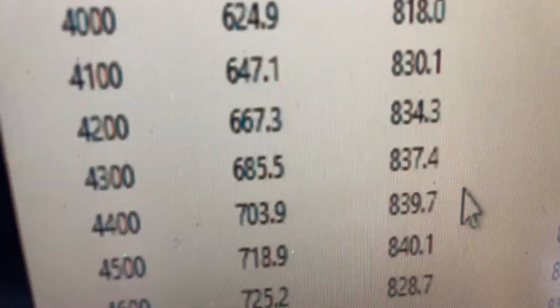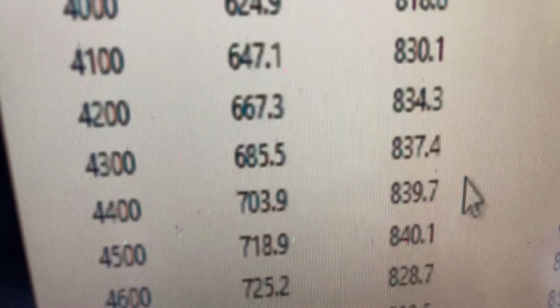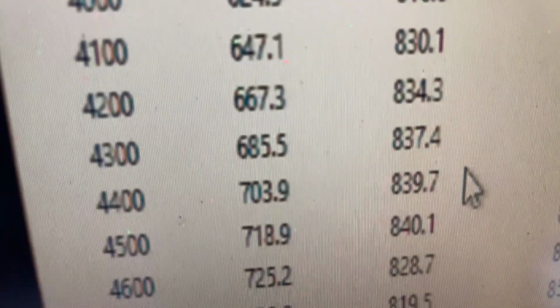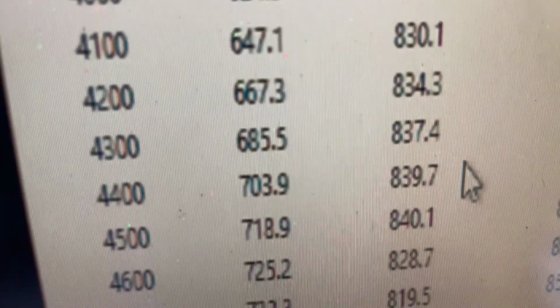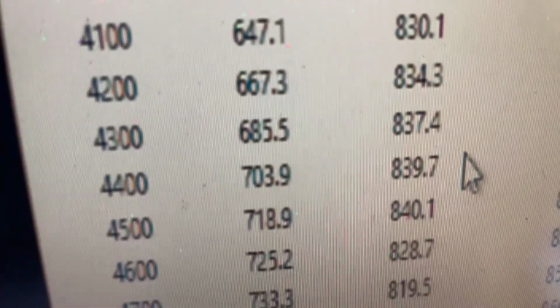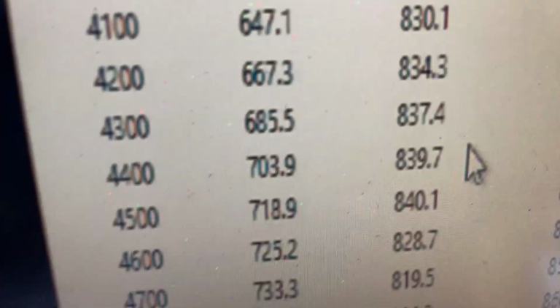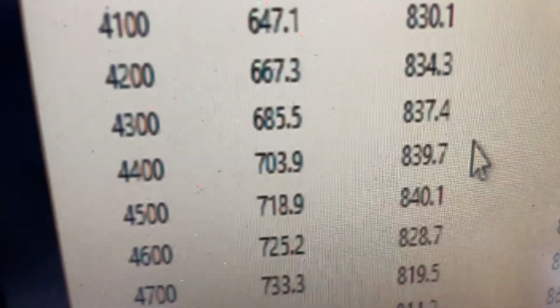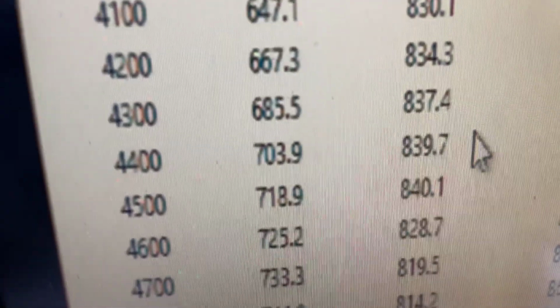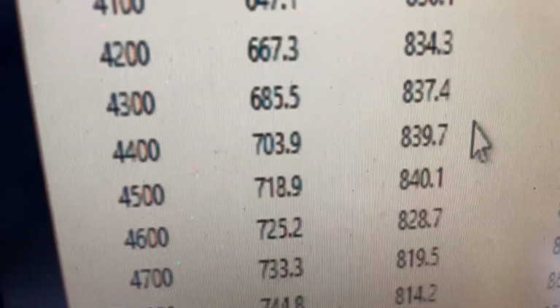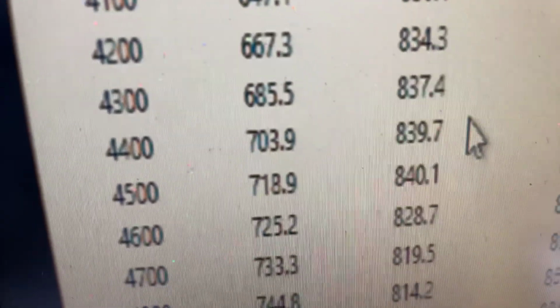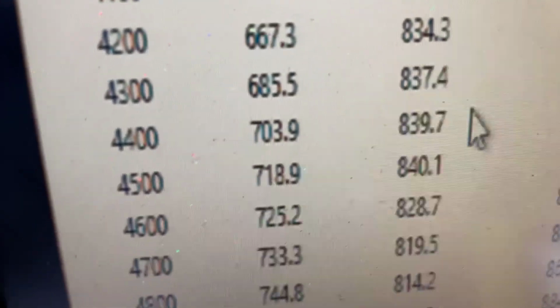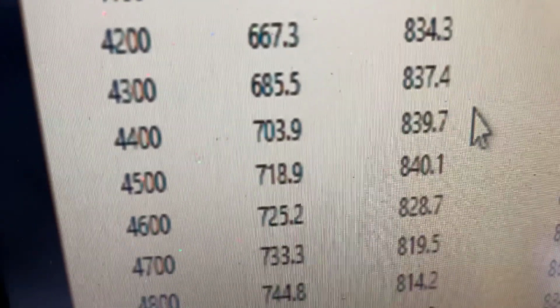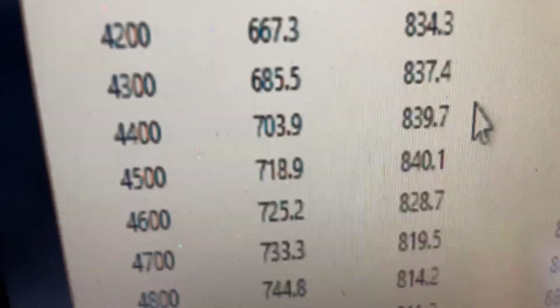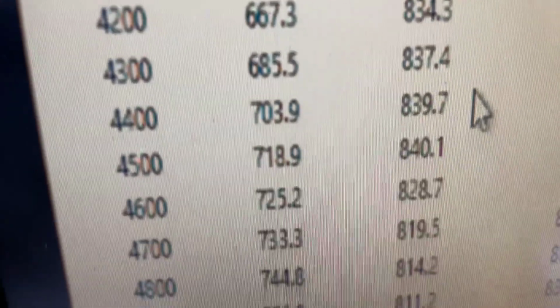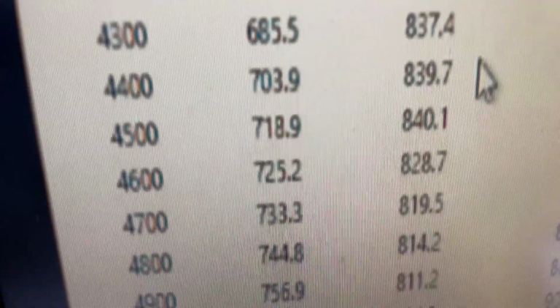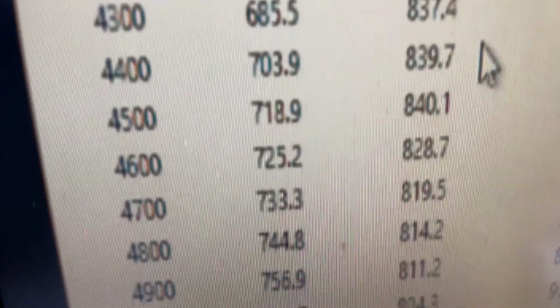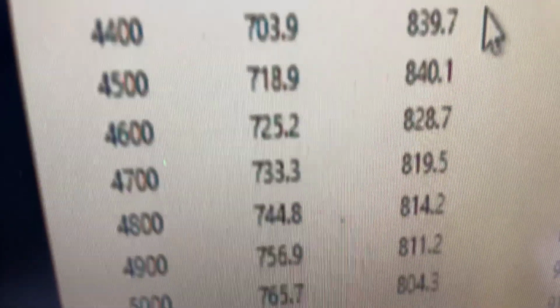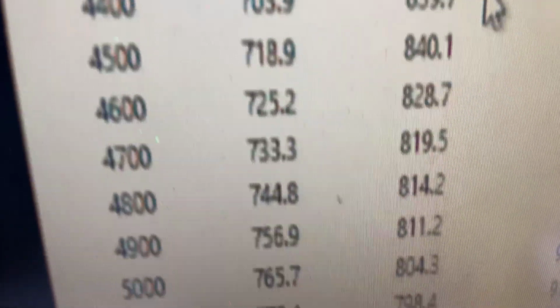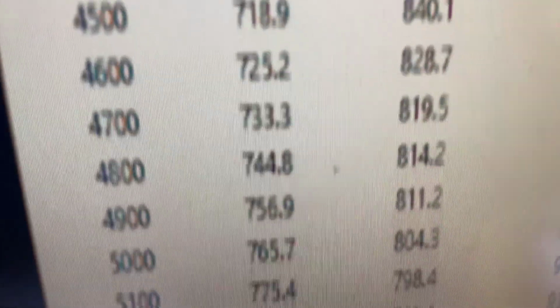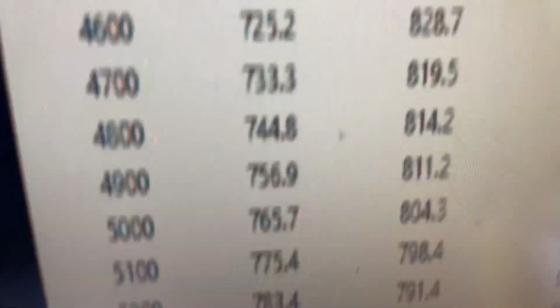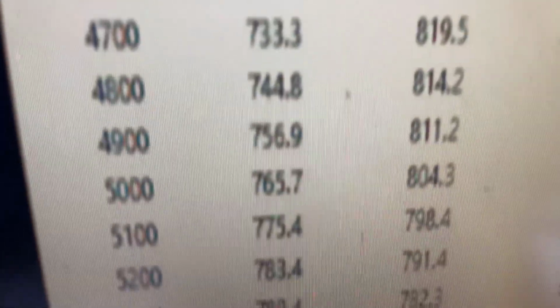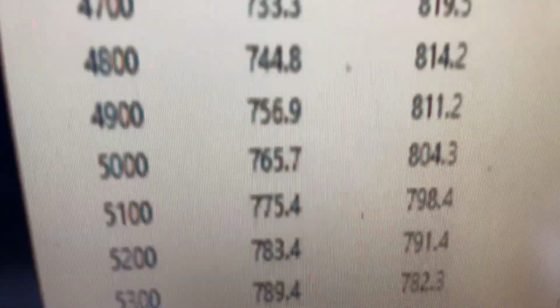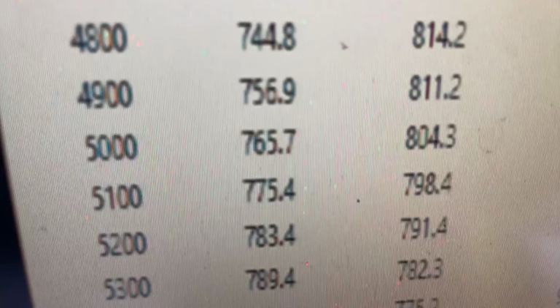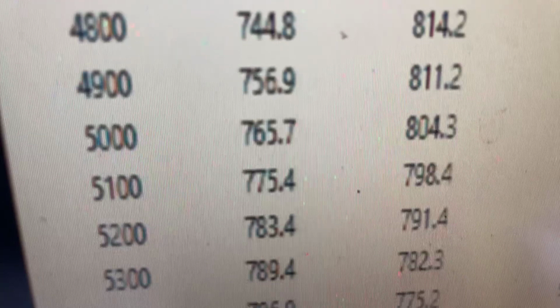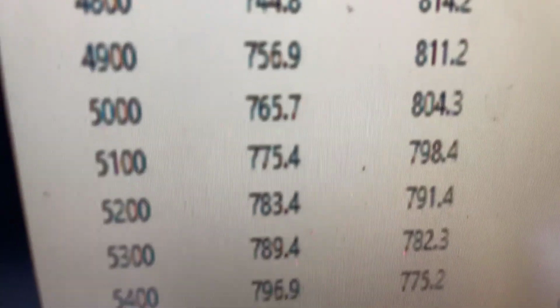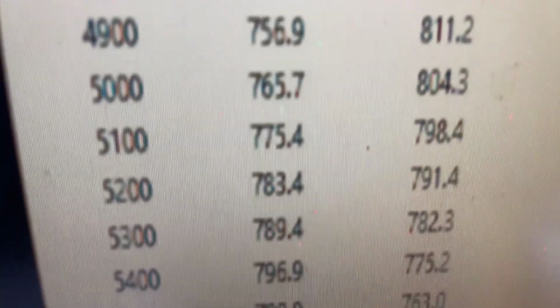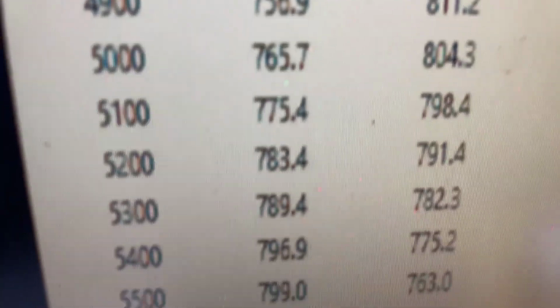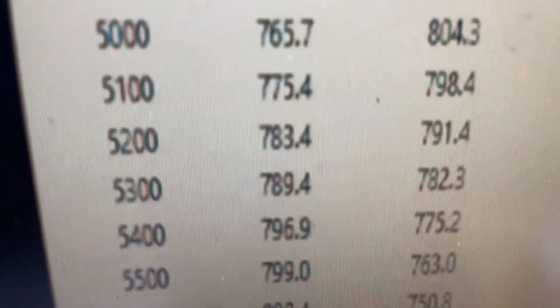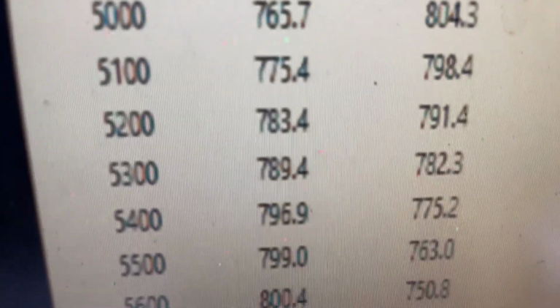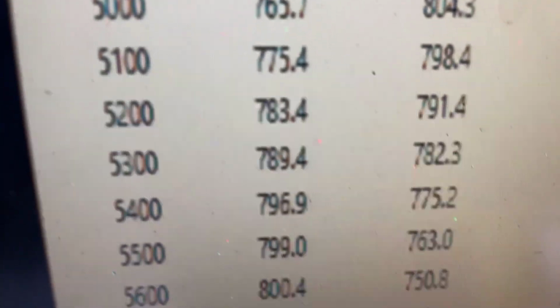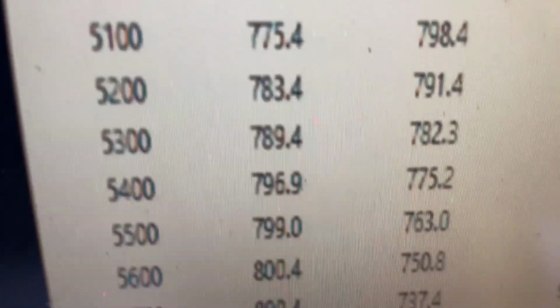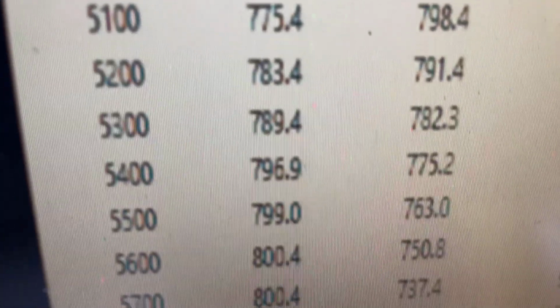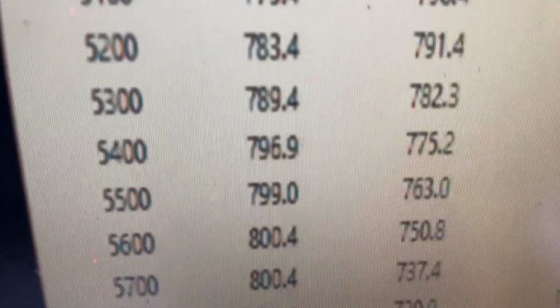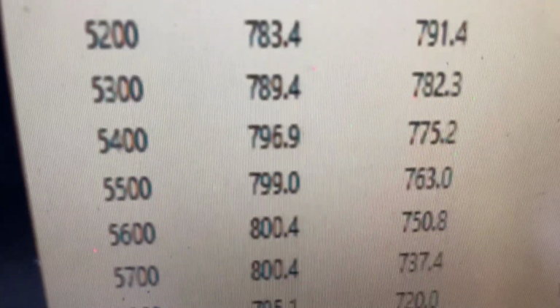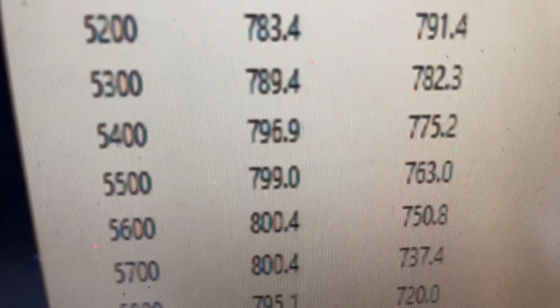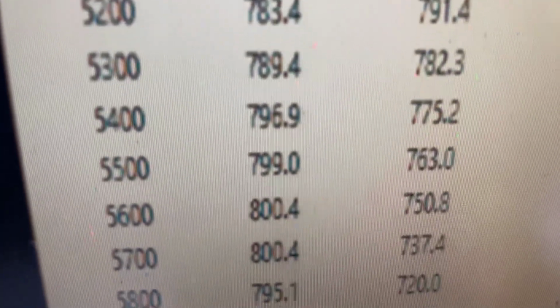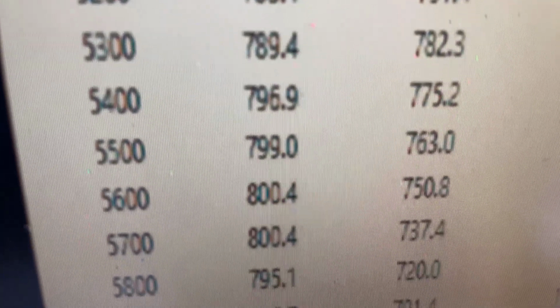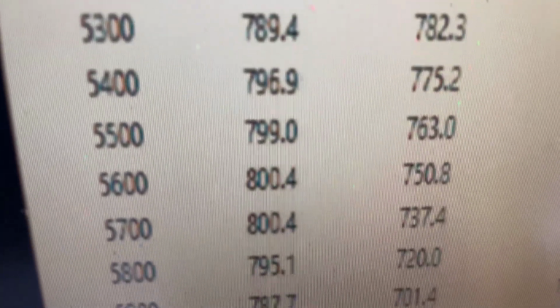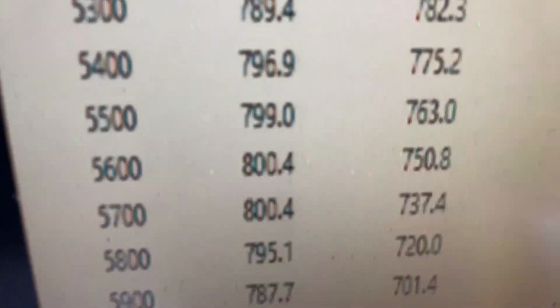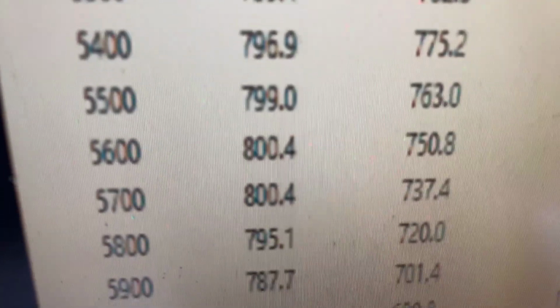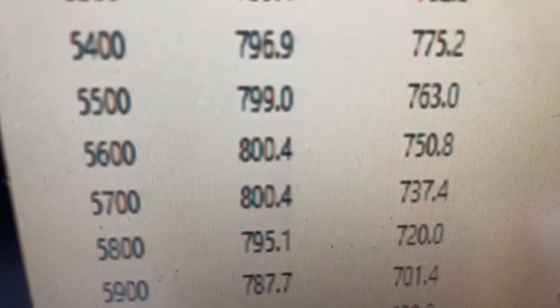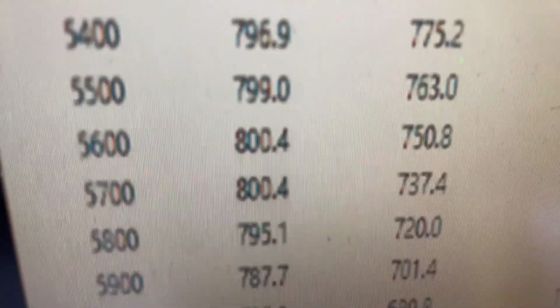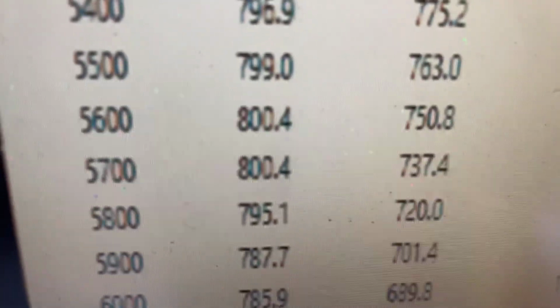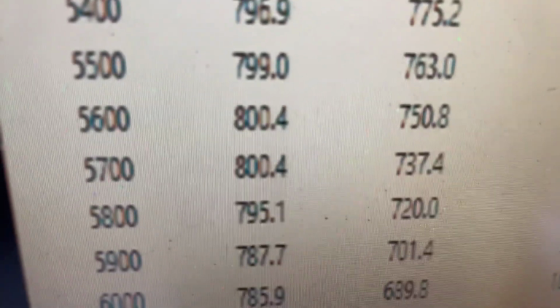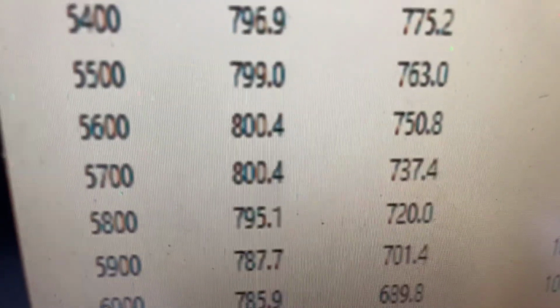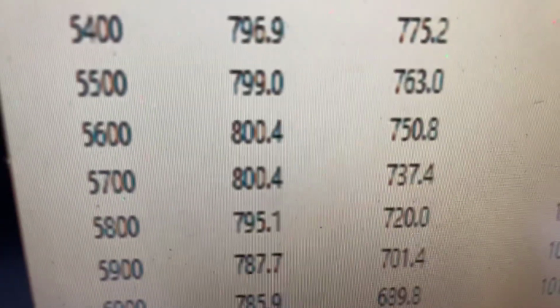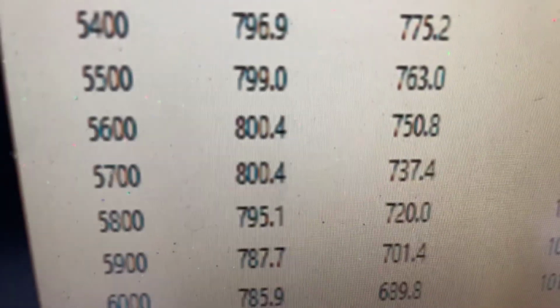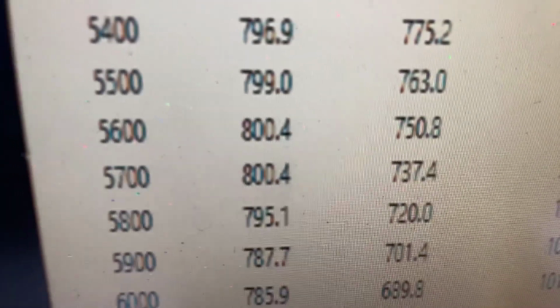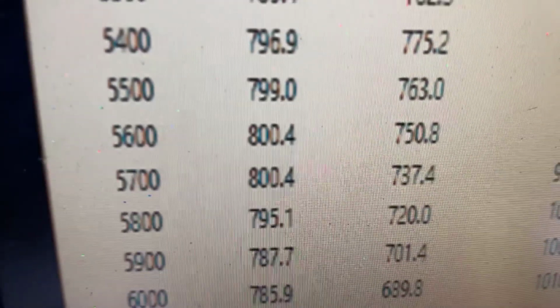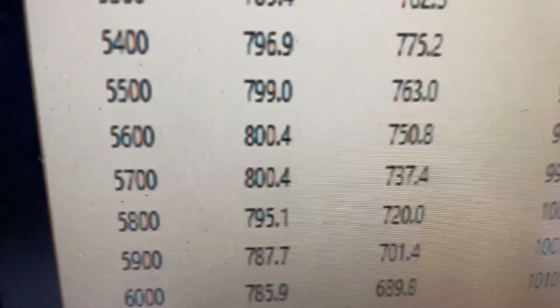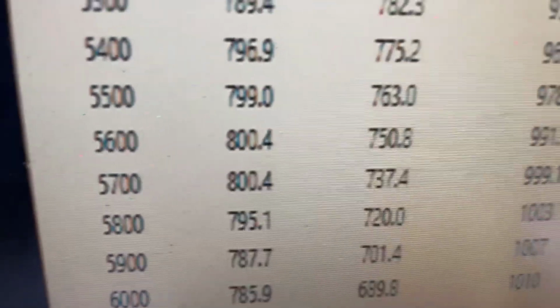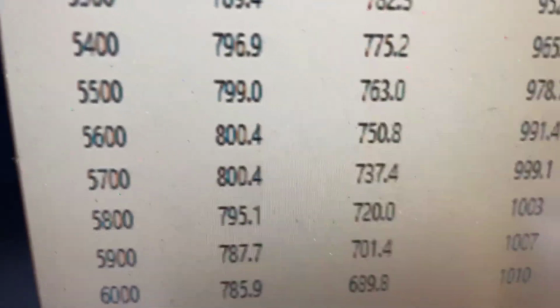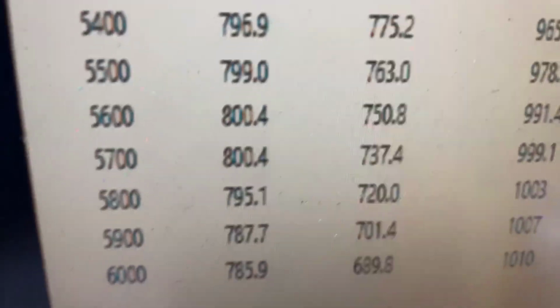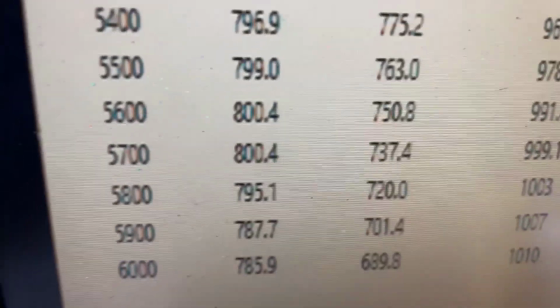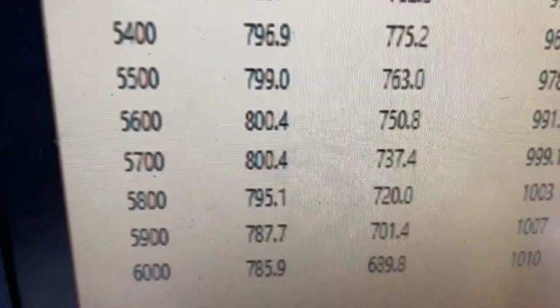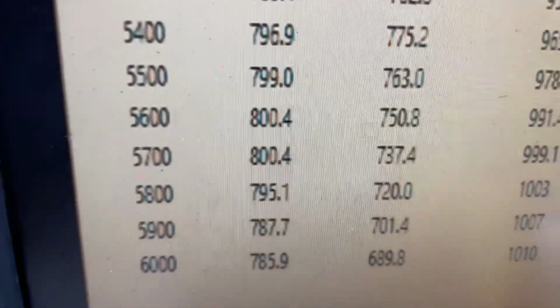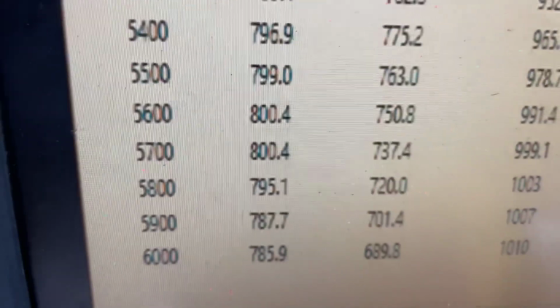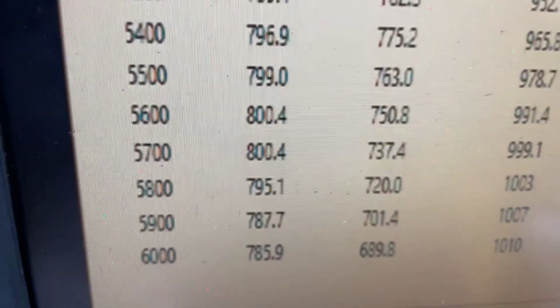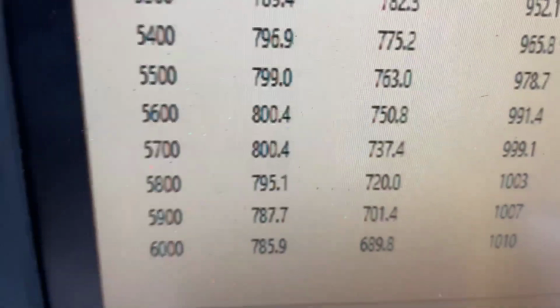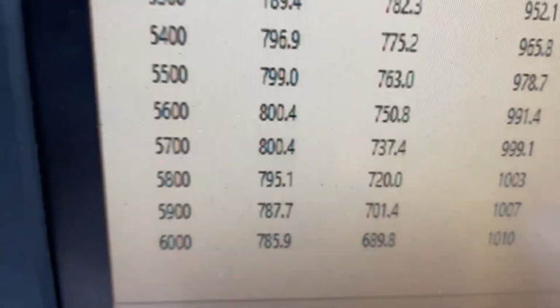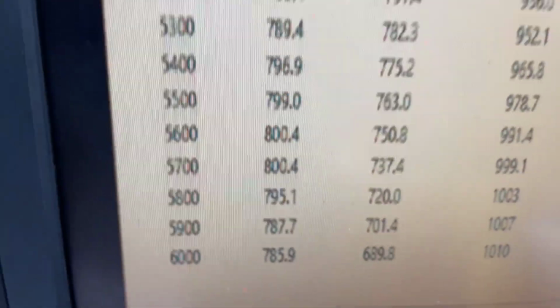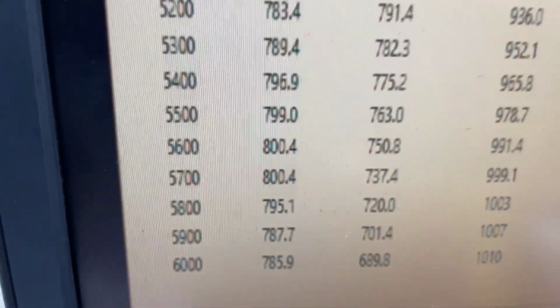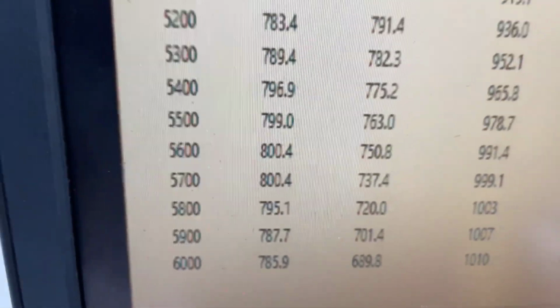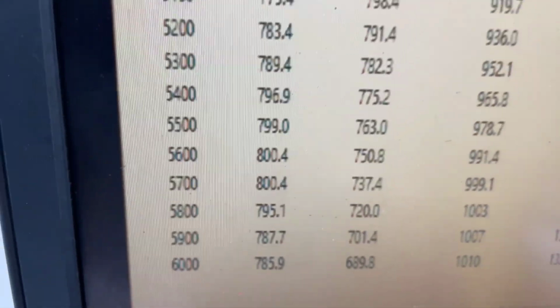Peak torque, 840. Peak horsepower, 800 — rated at 780 — so everything's good.